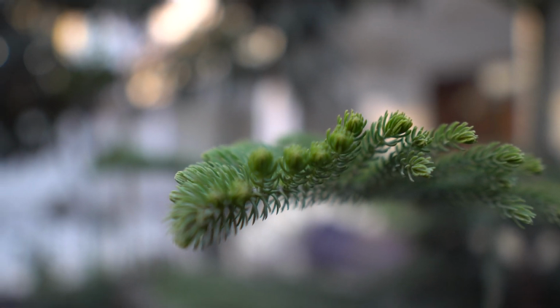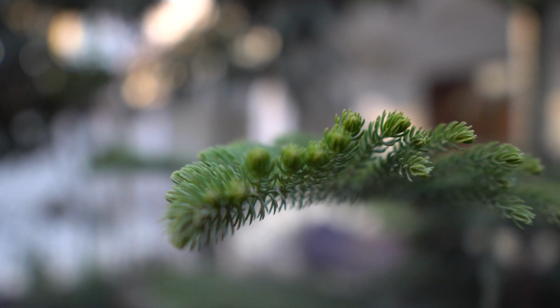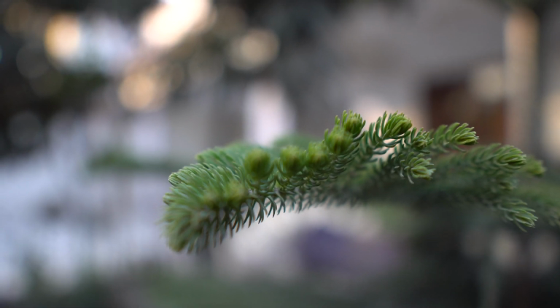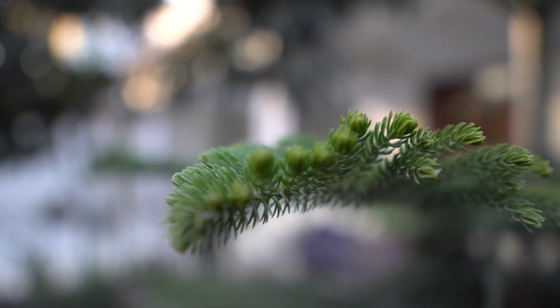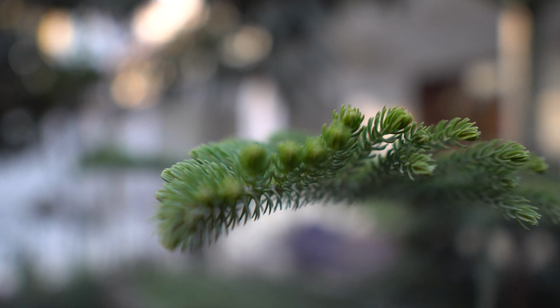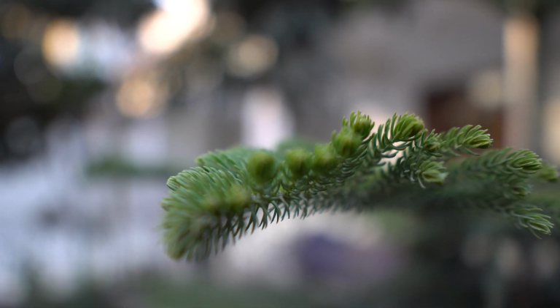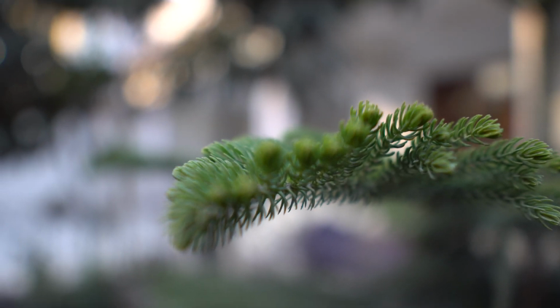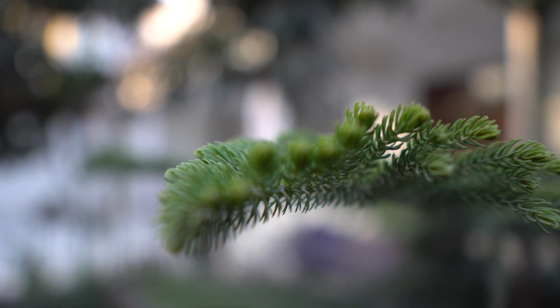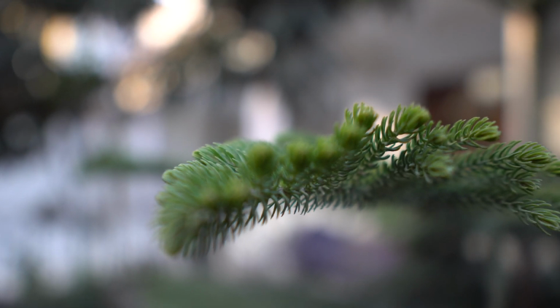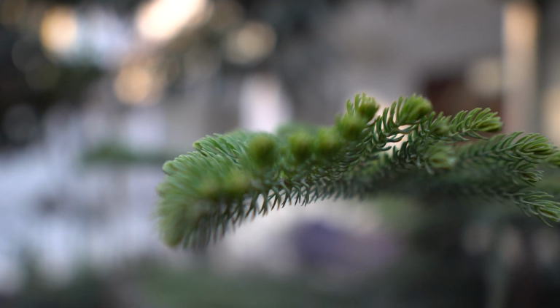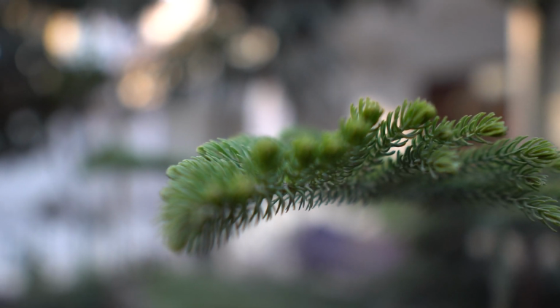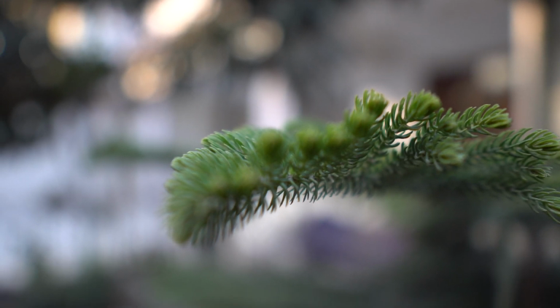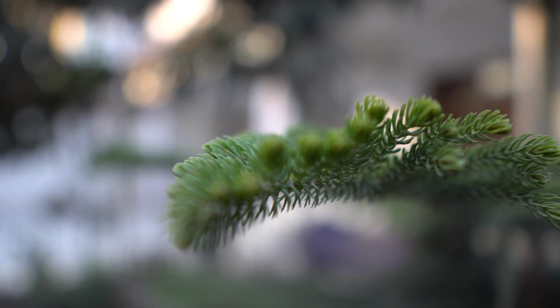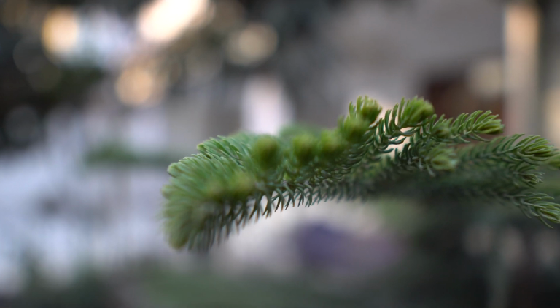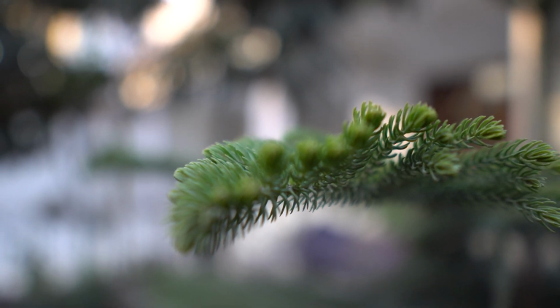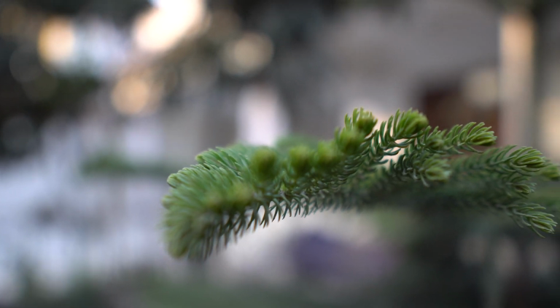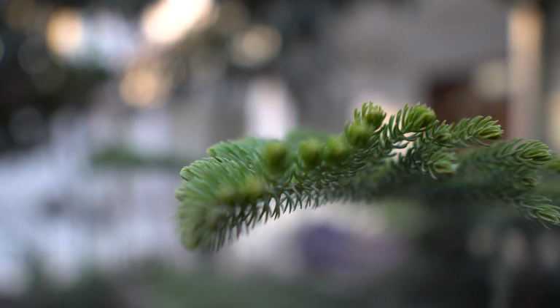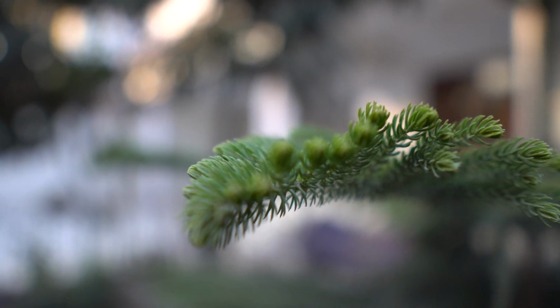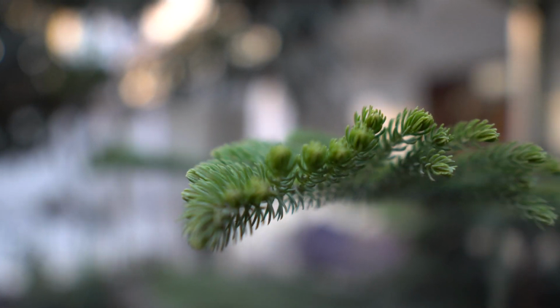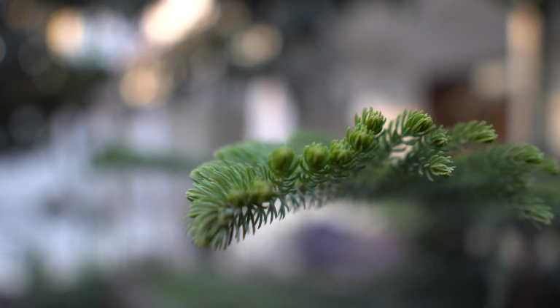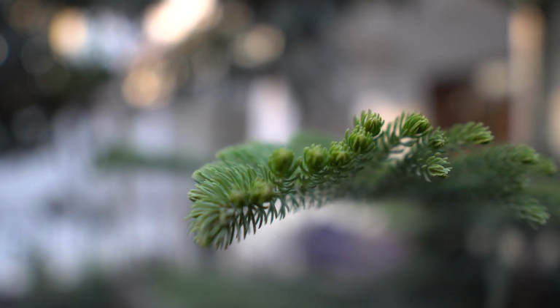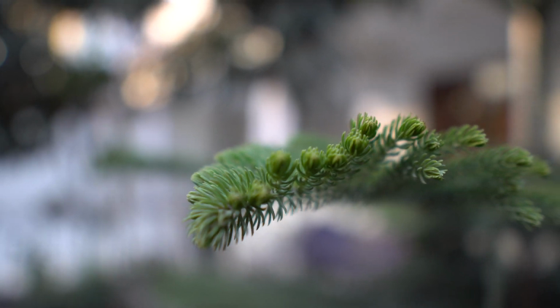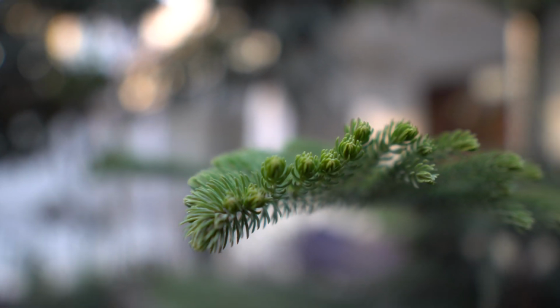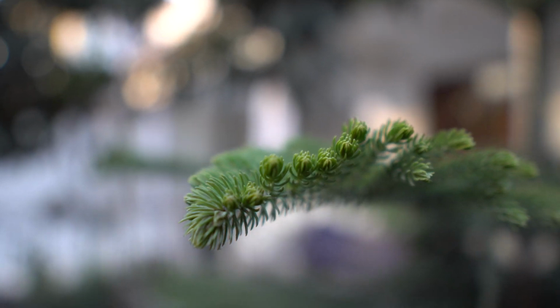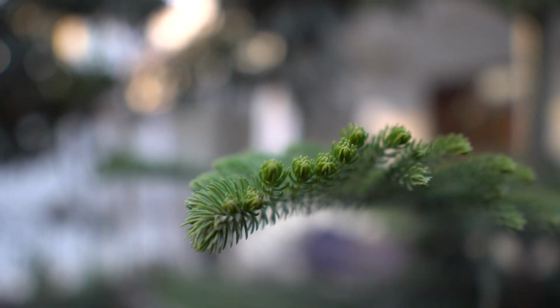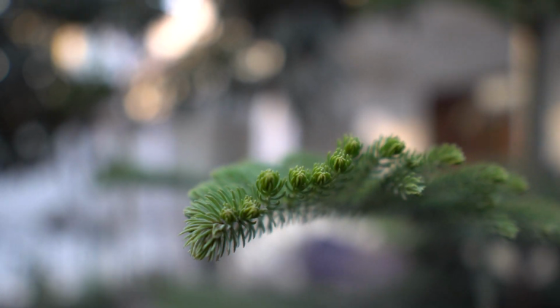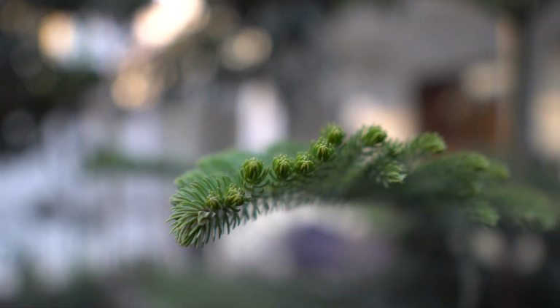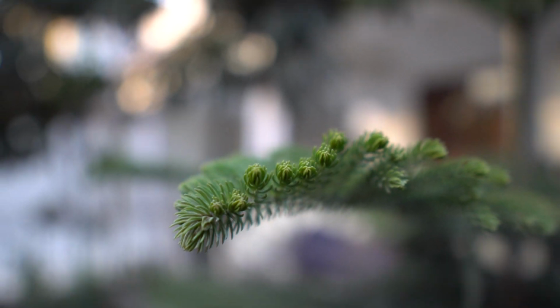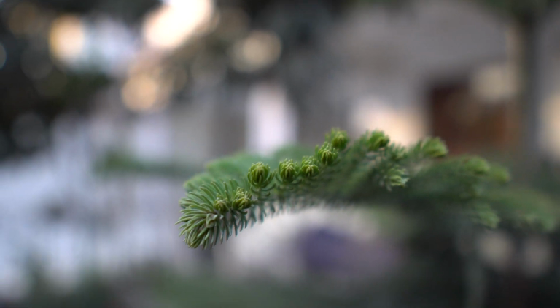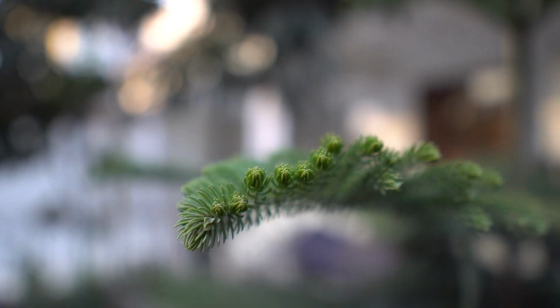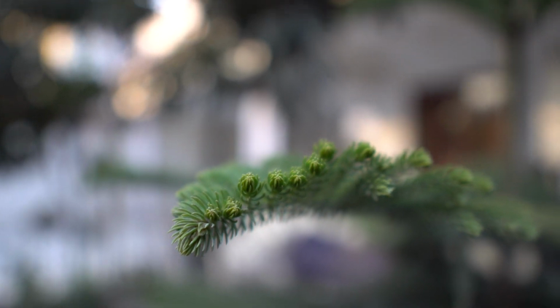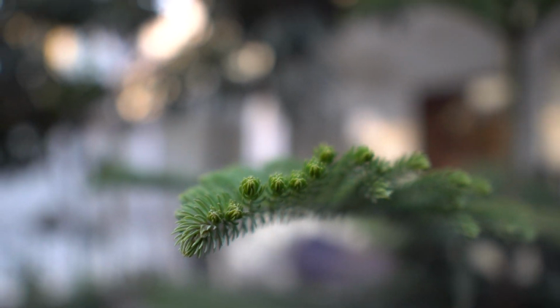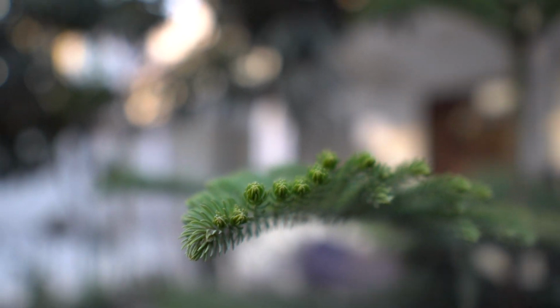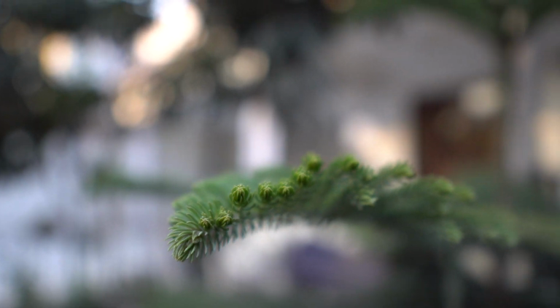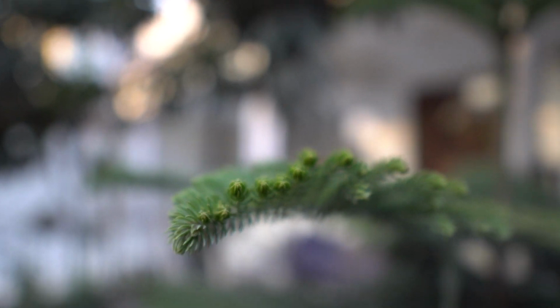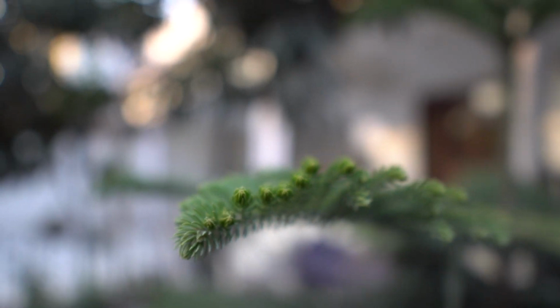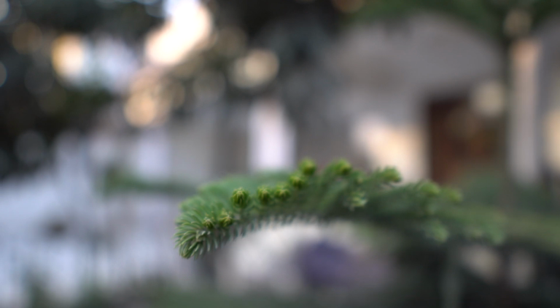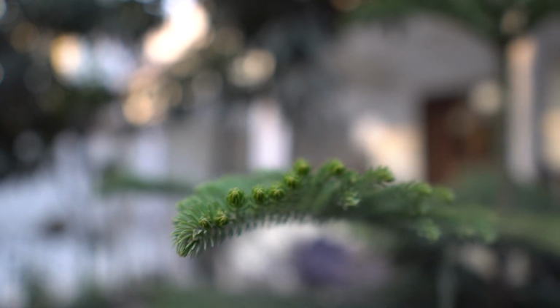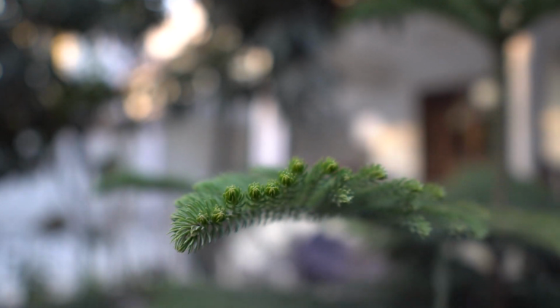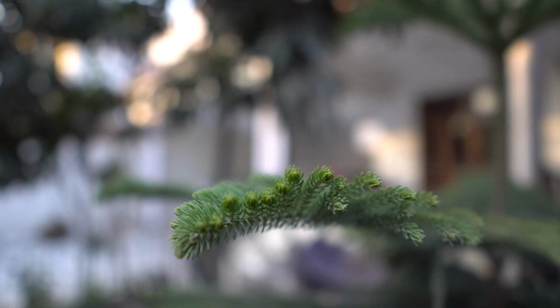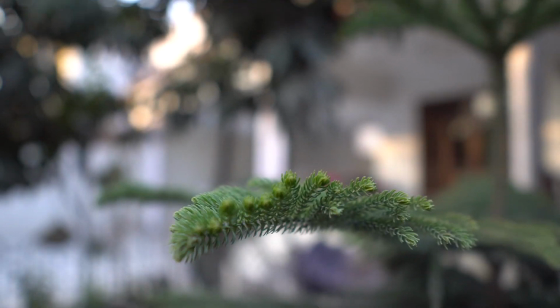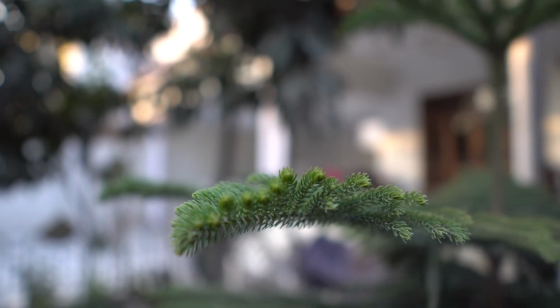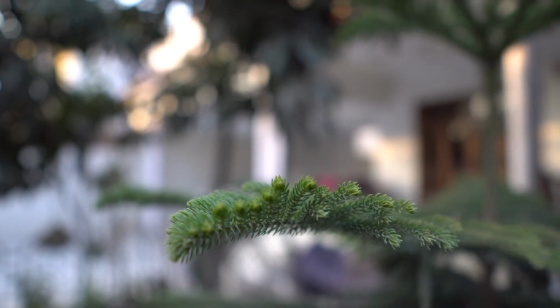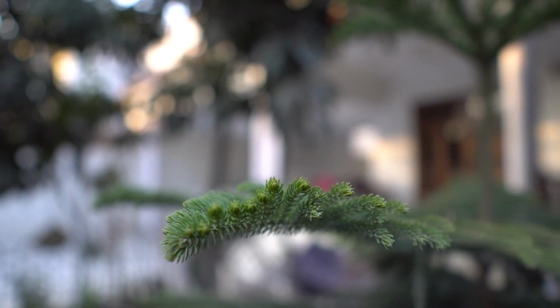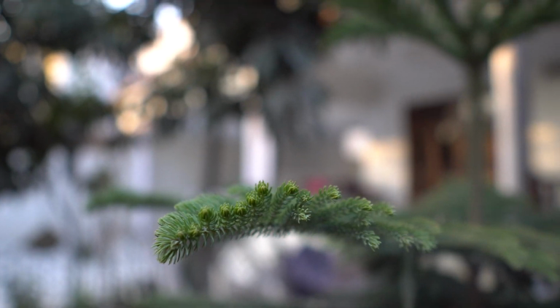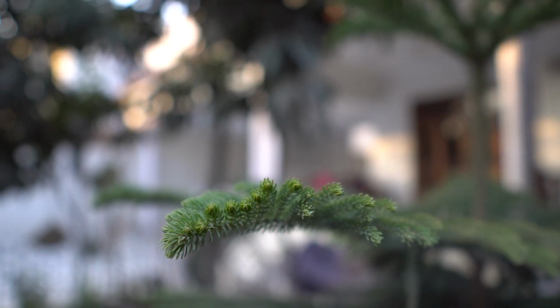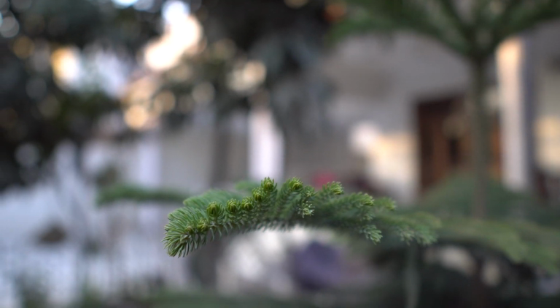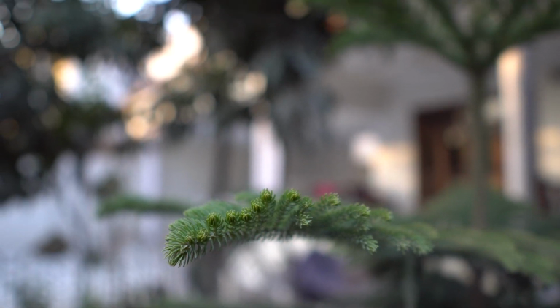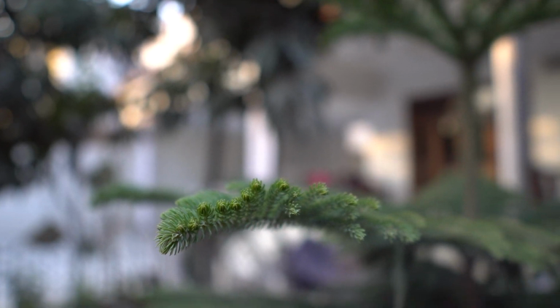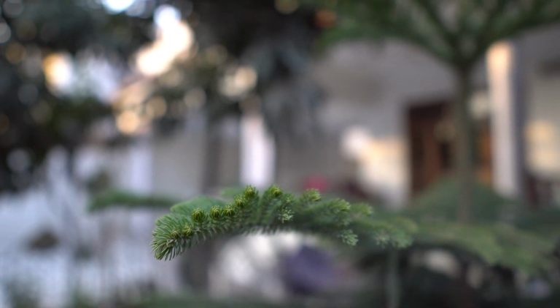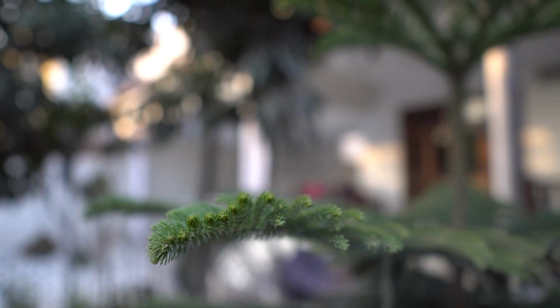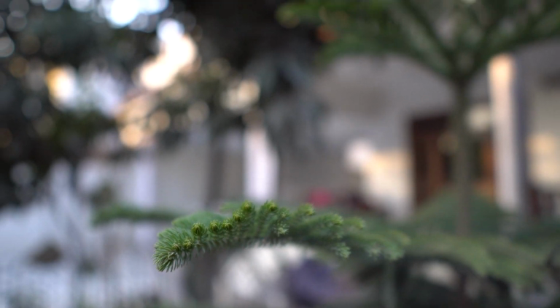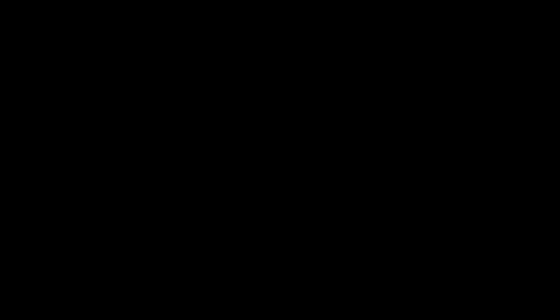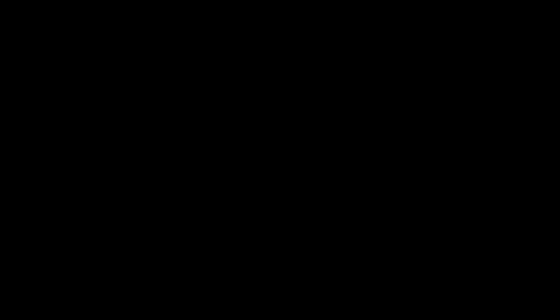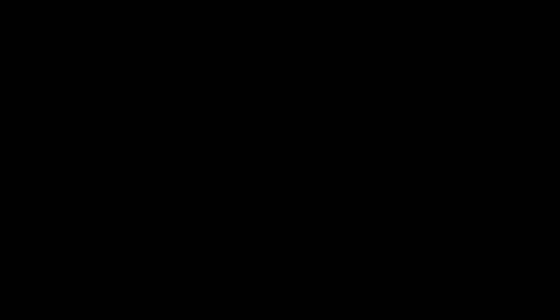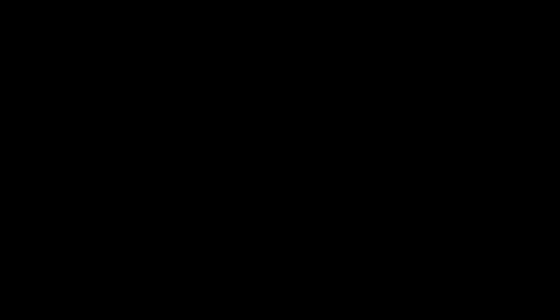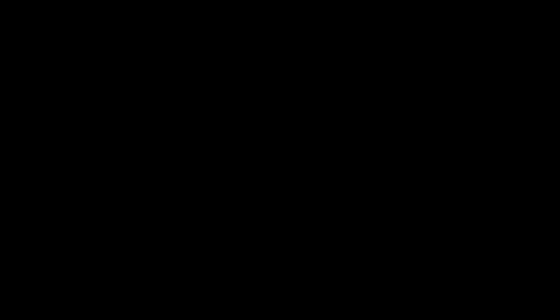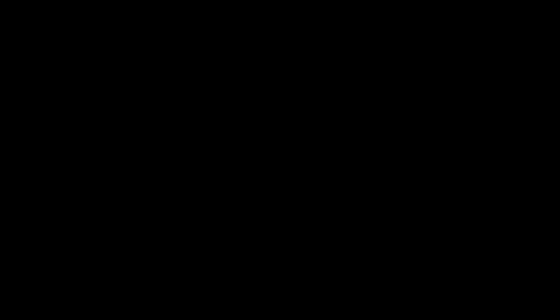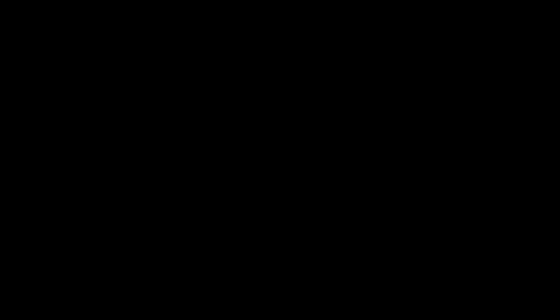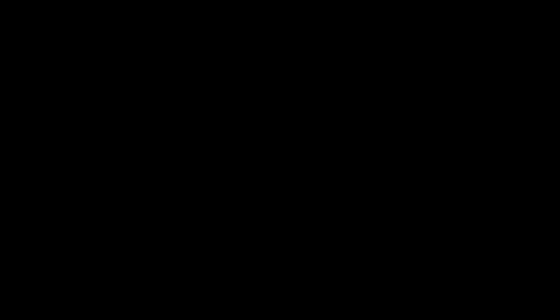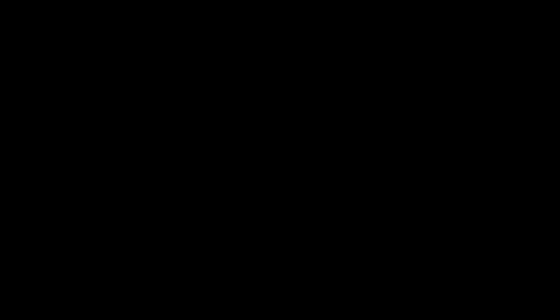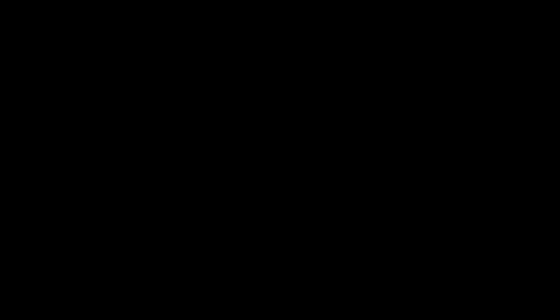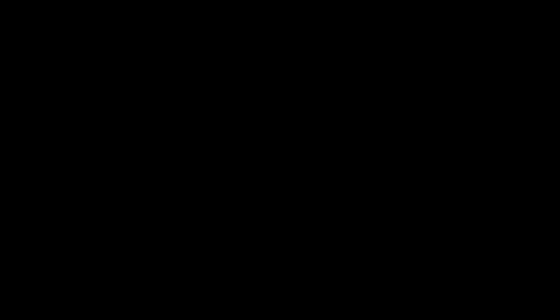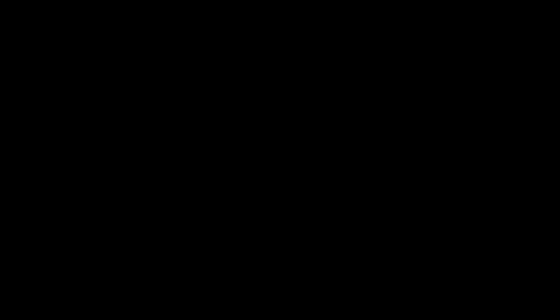Wait, what? When you wanted it to be handheld, then why did you shoot it with a tripod? Guys, use common sense.